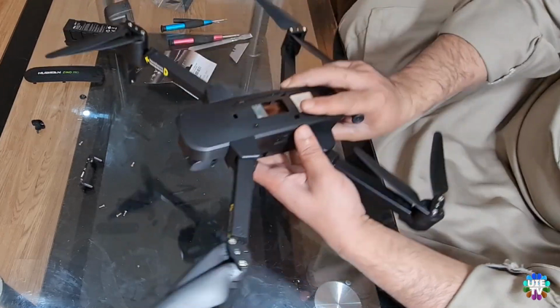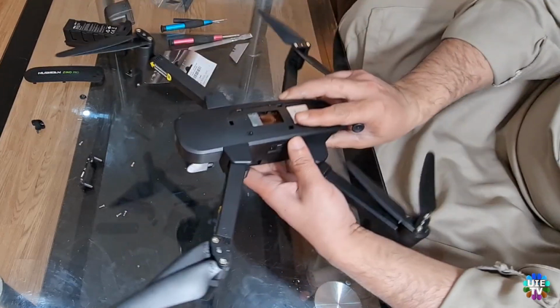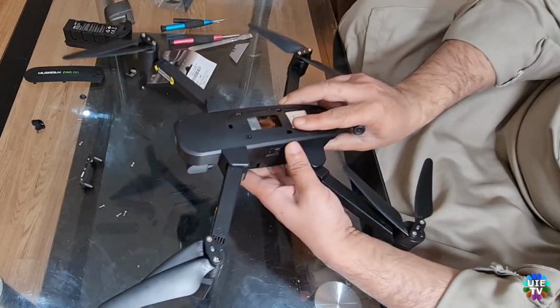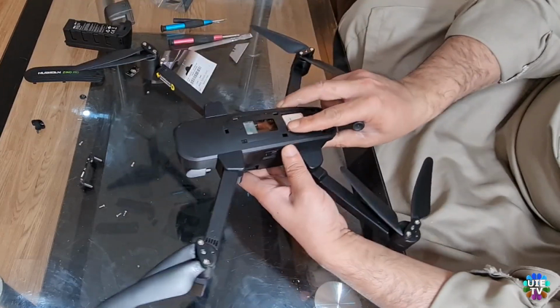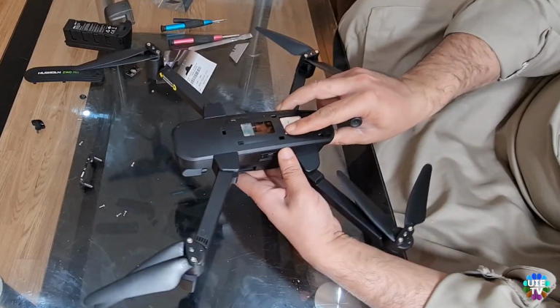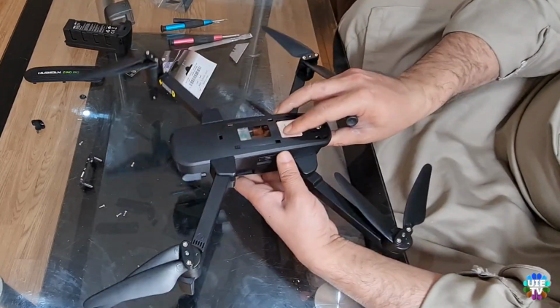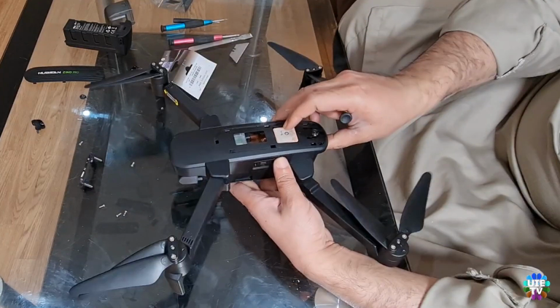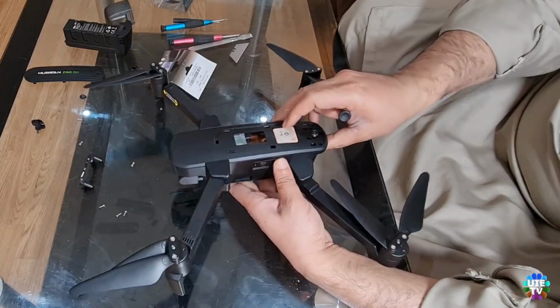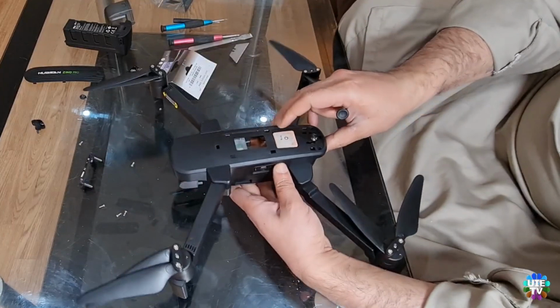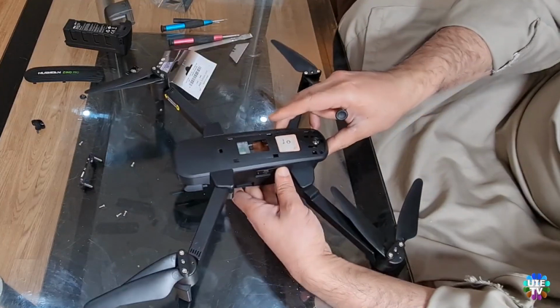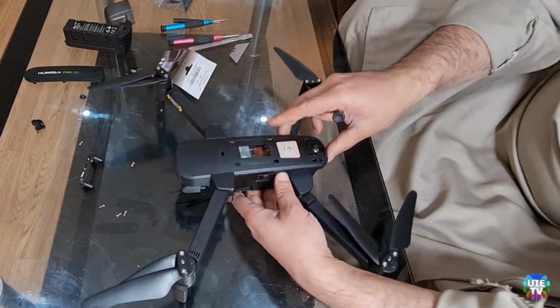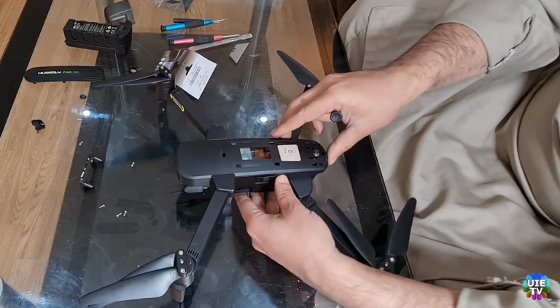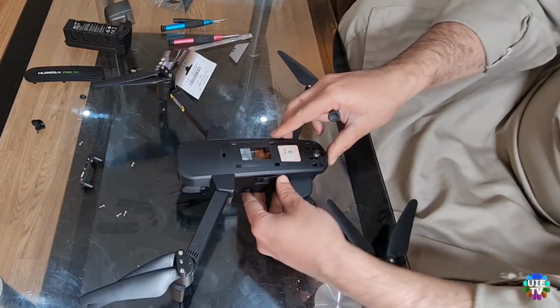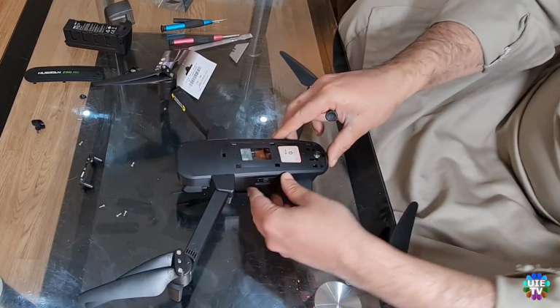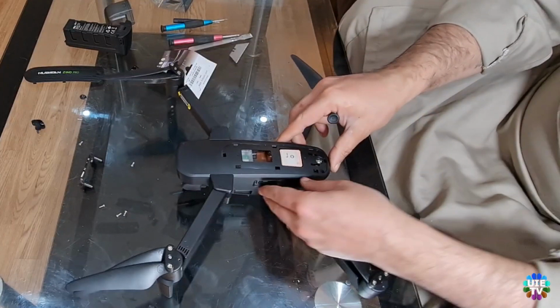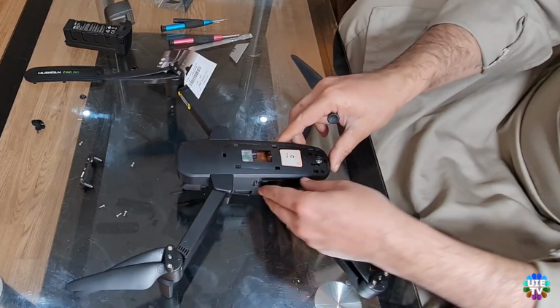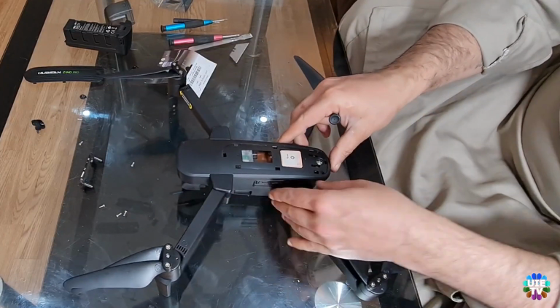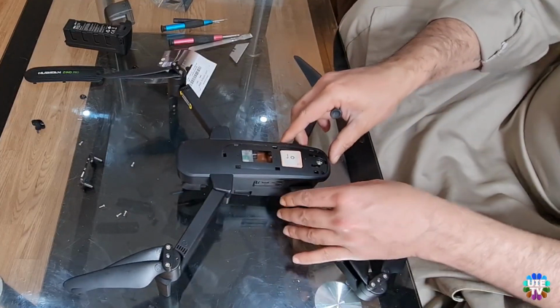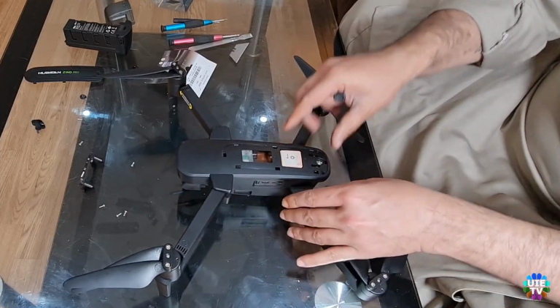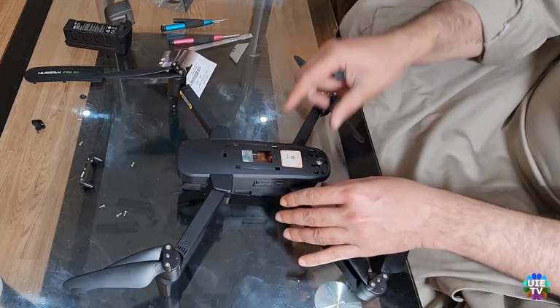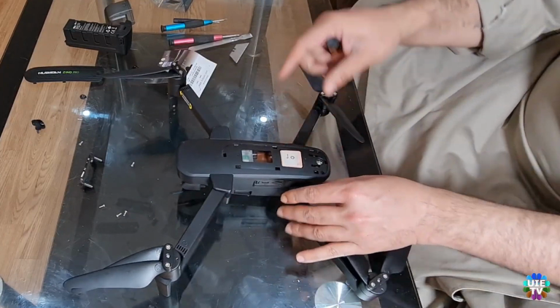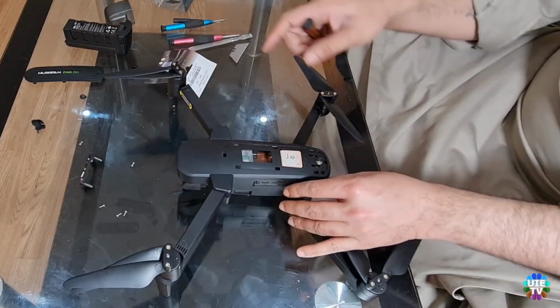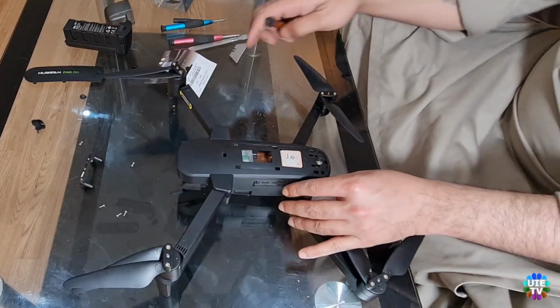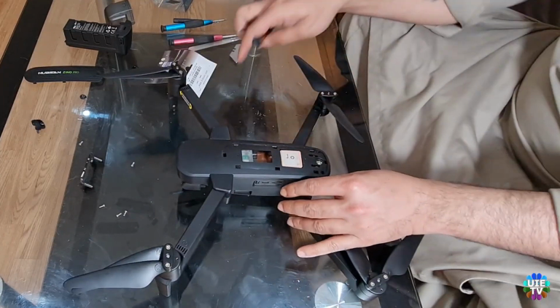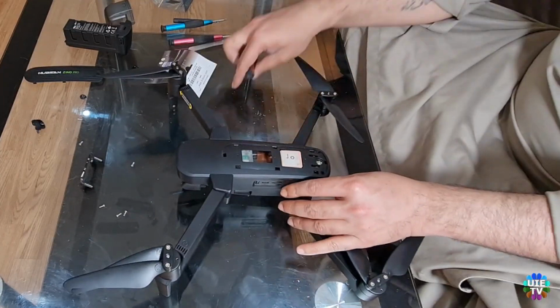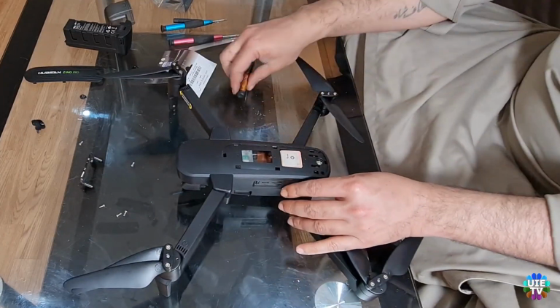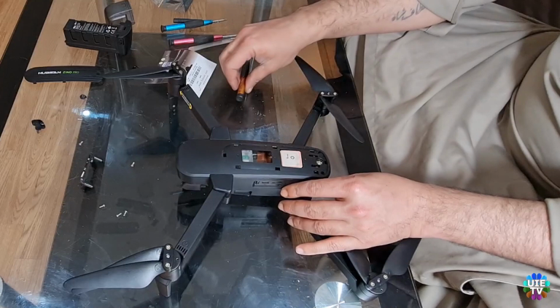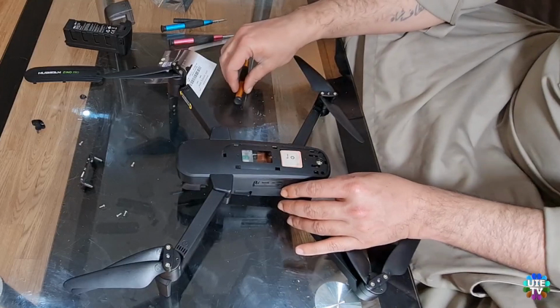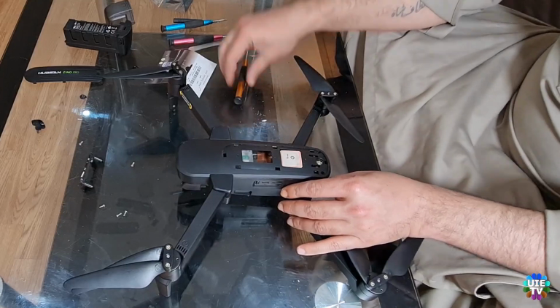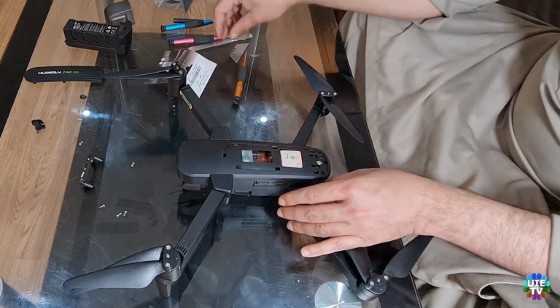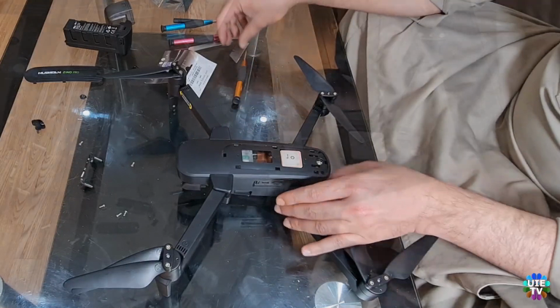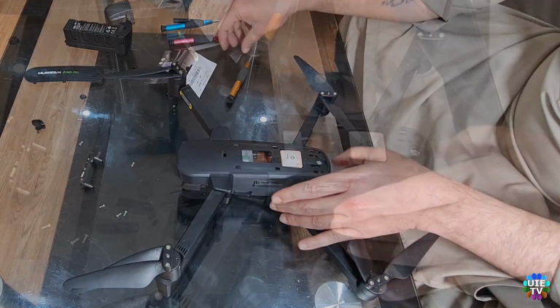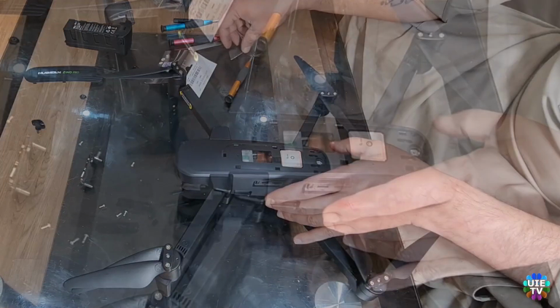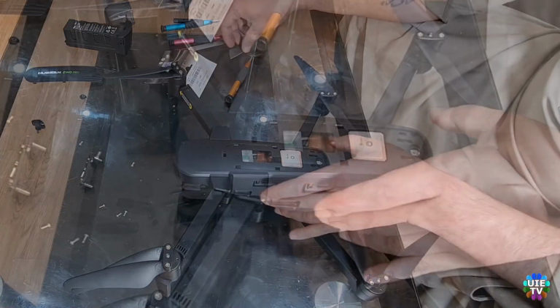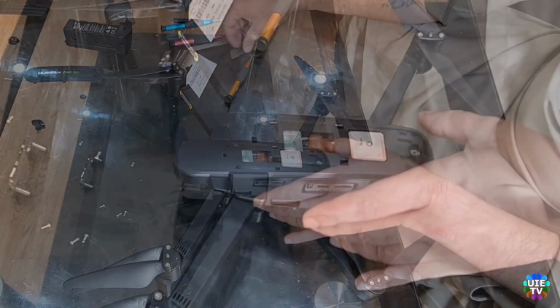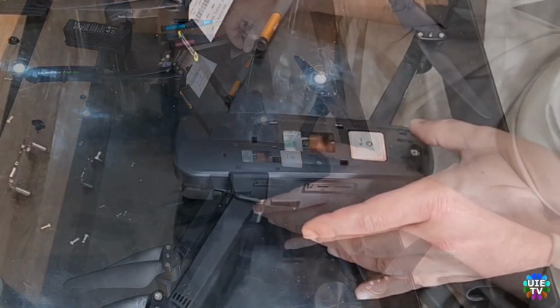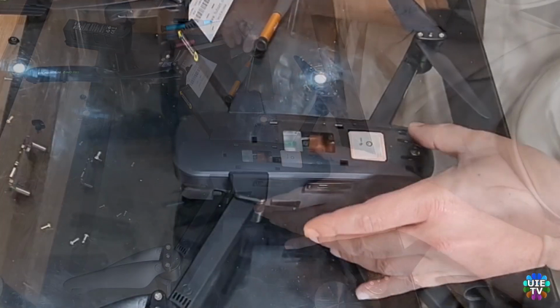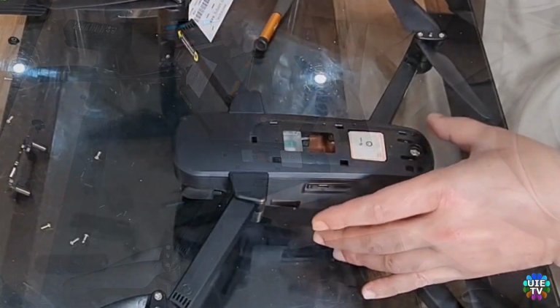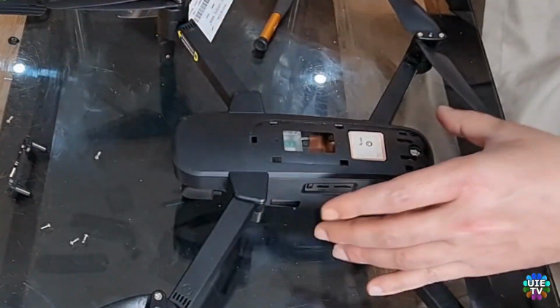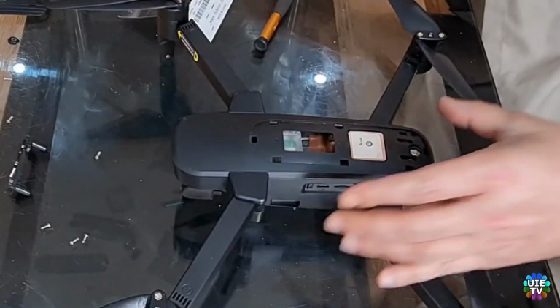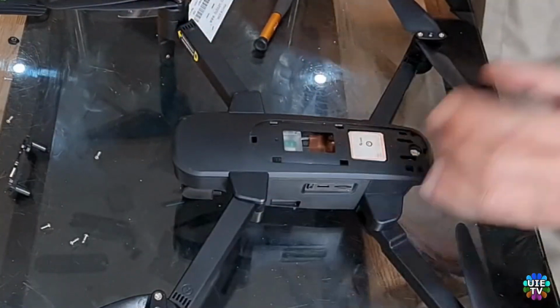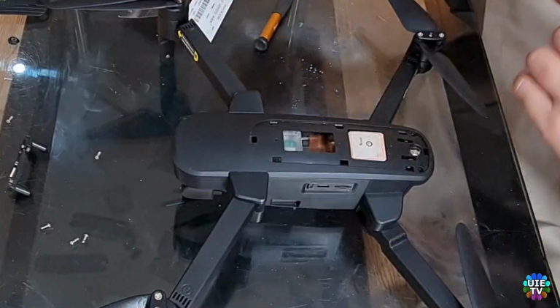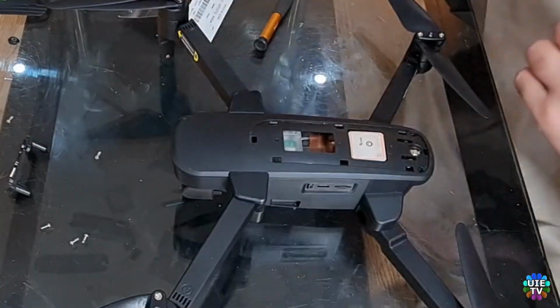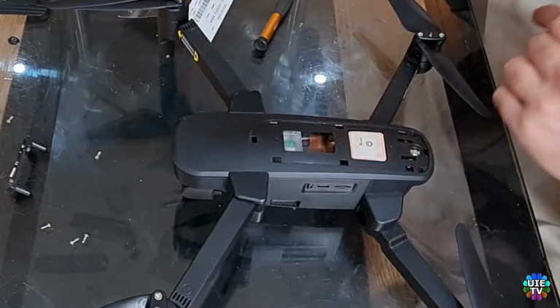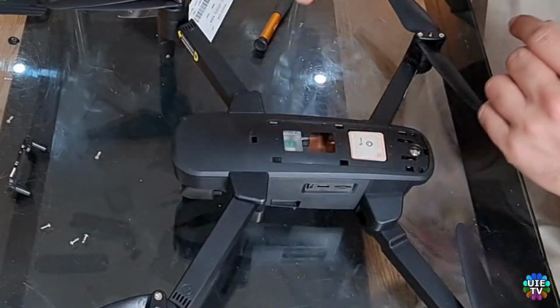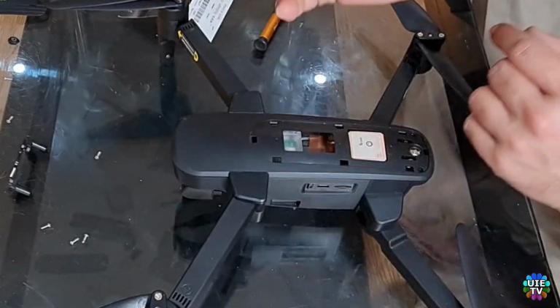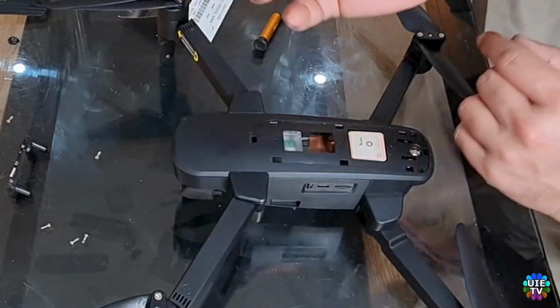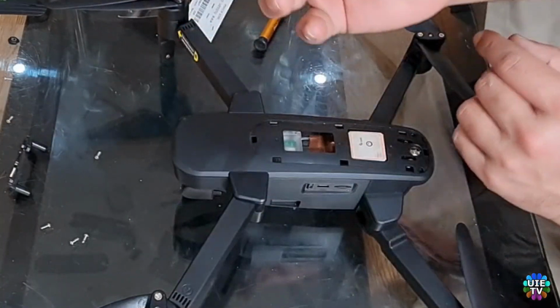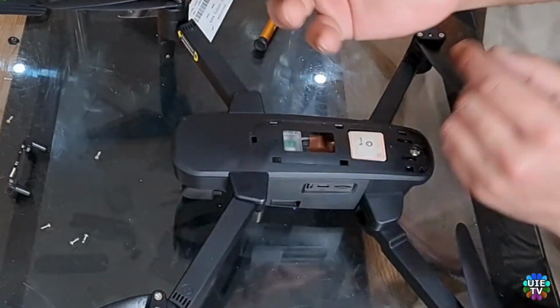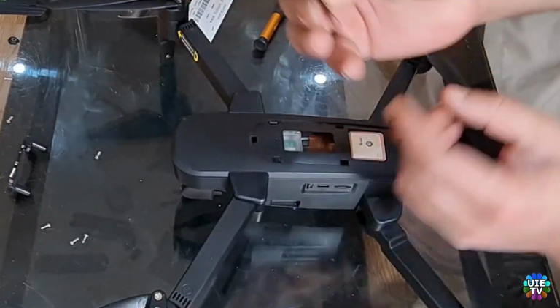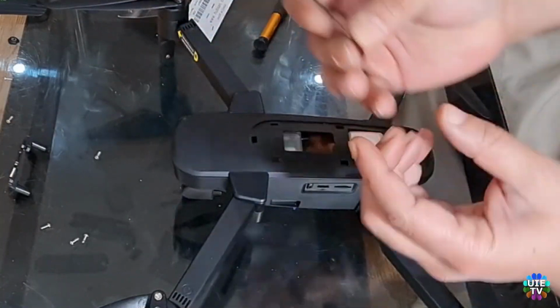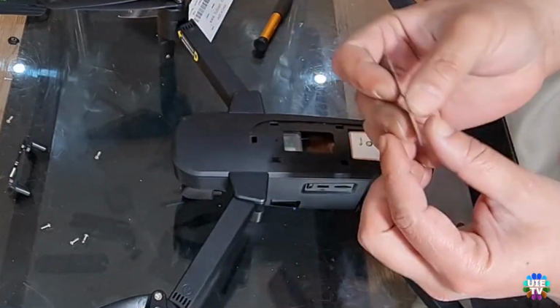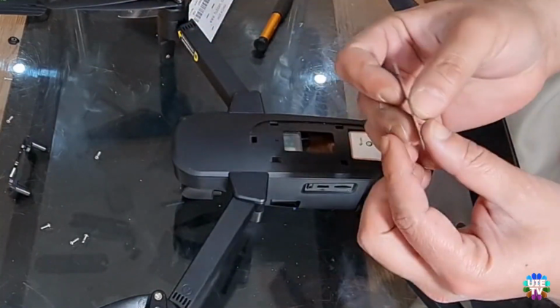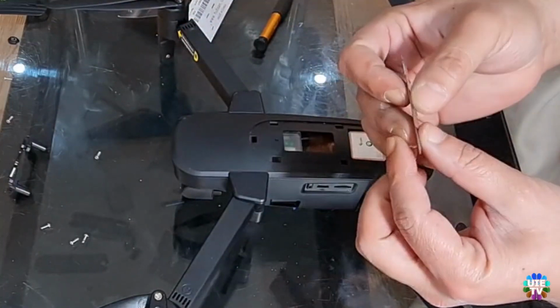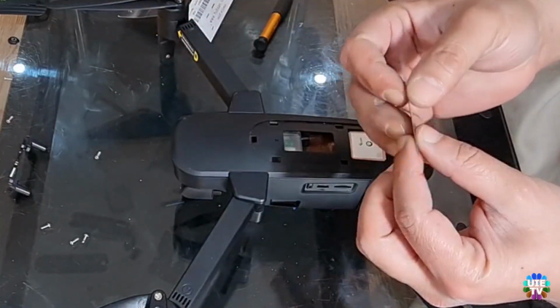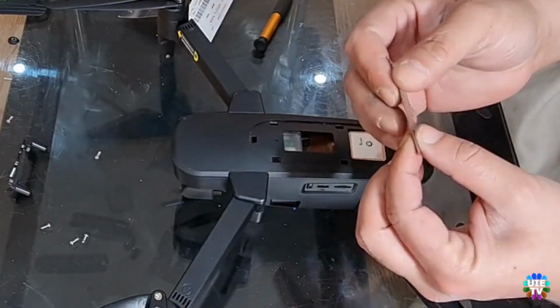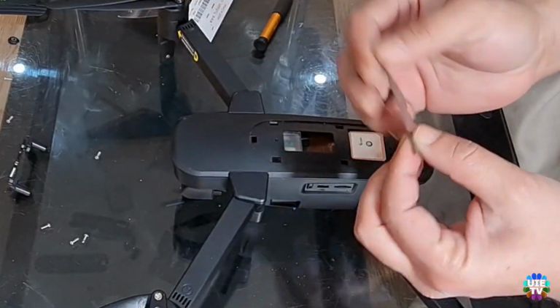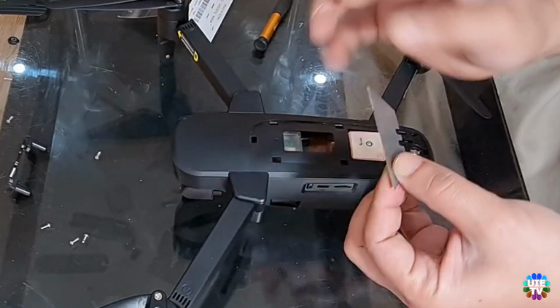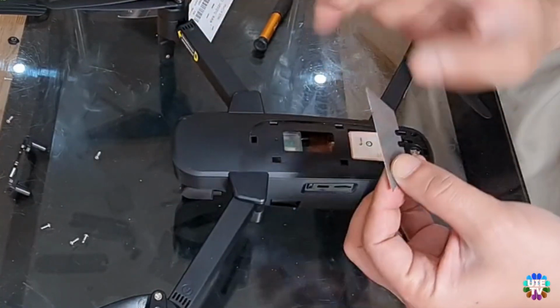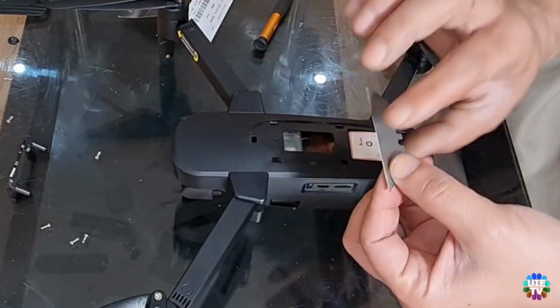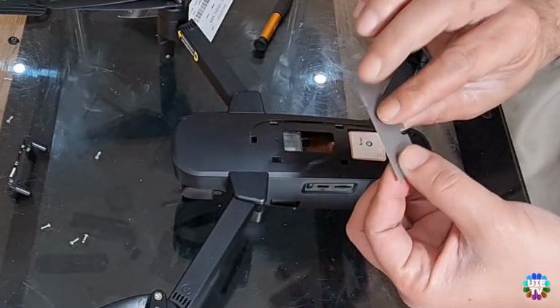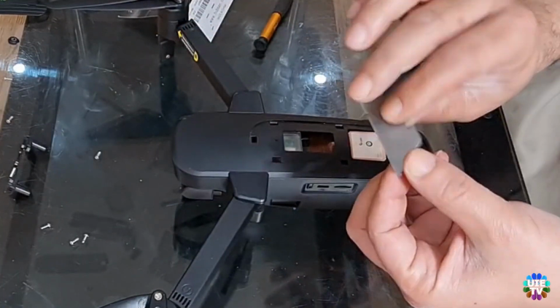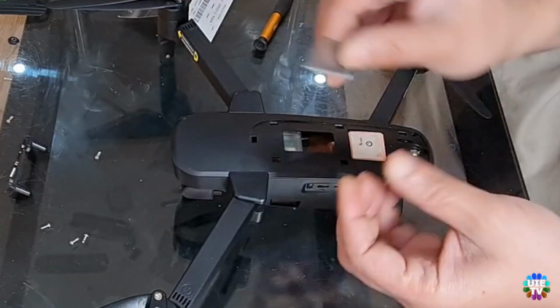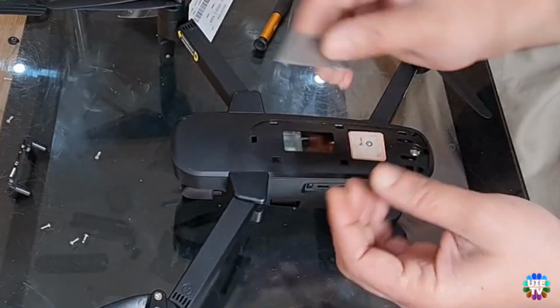Put the drone flat and use a sharp tool like a blade's corner to remove the adhesive tape from its front arms, as shown.